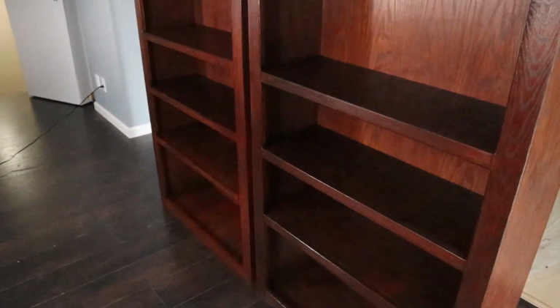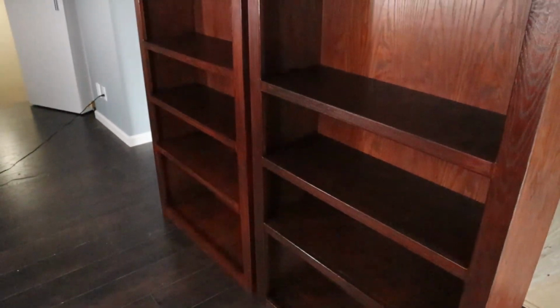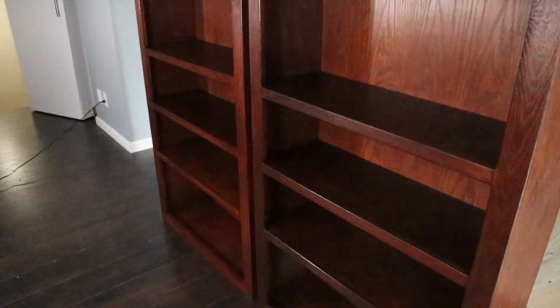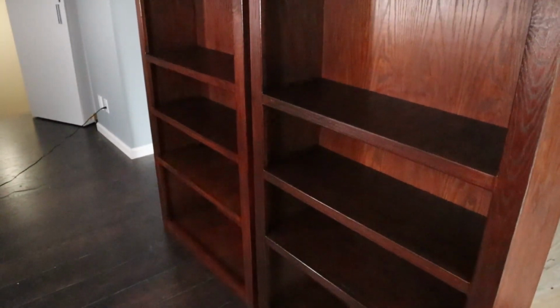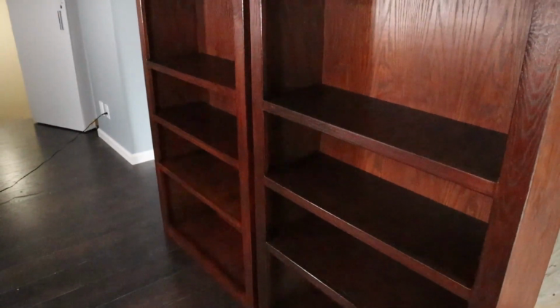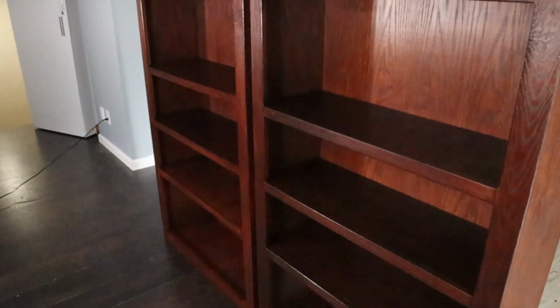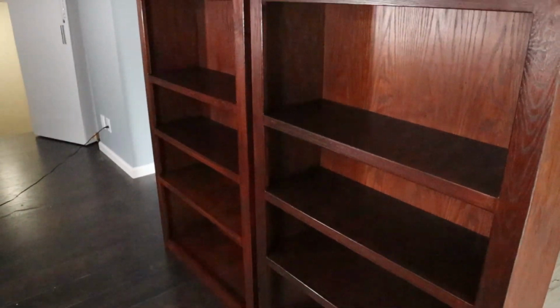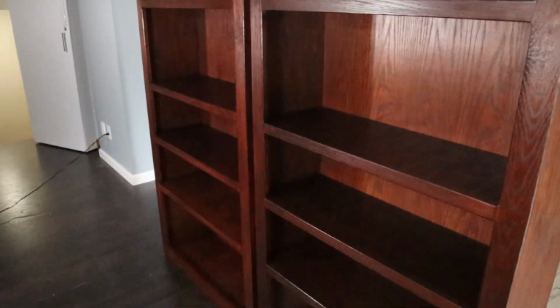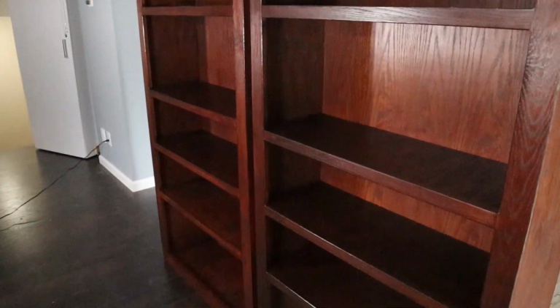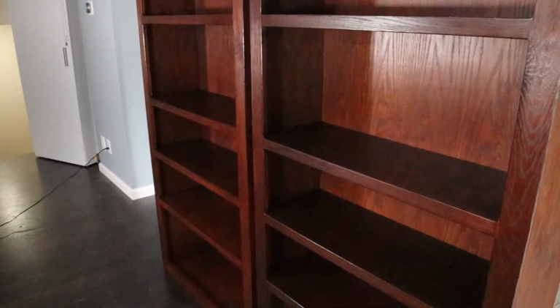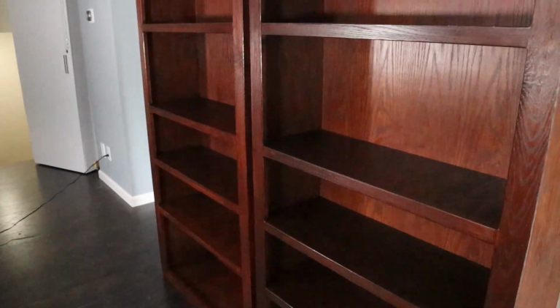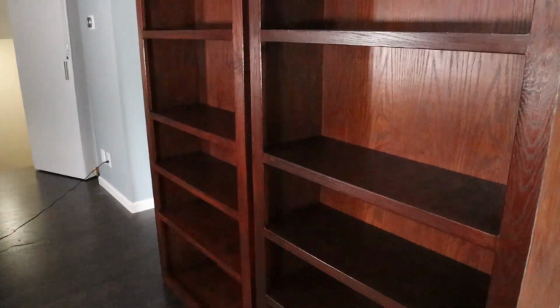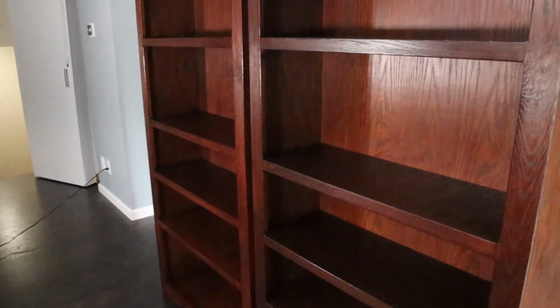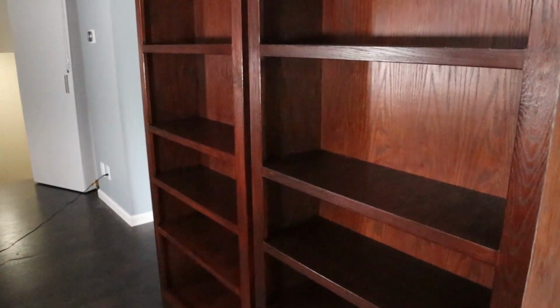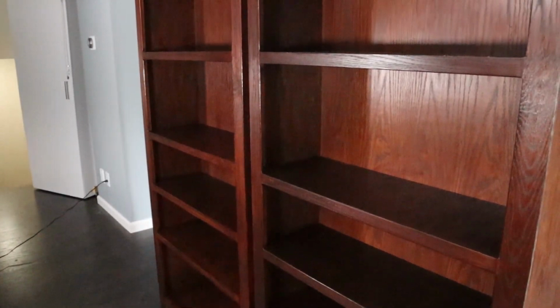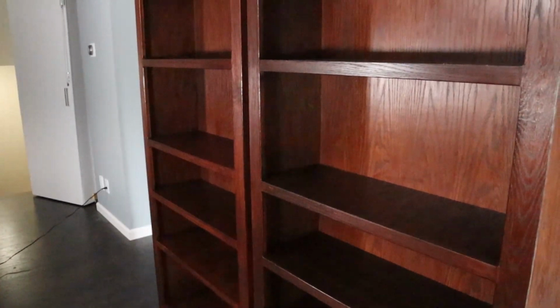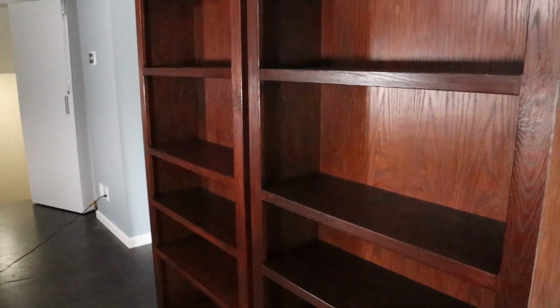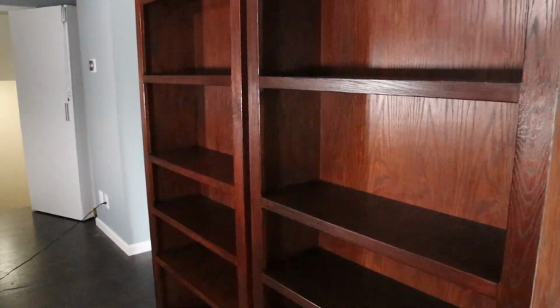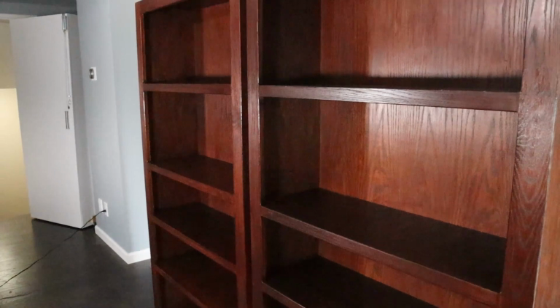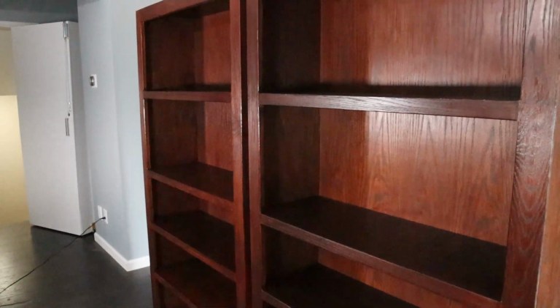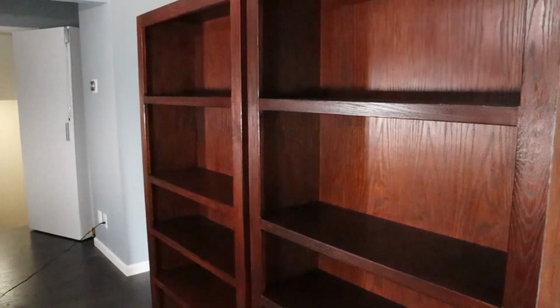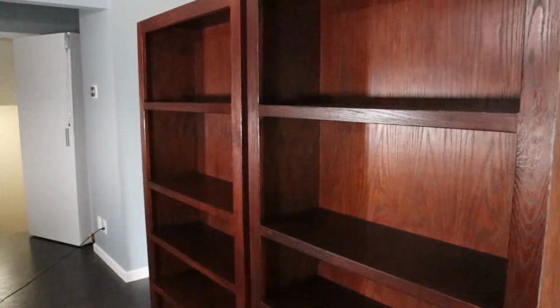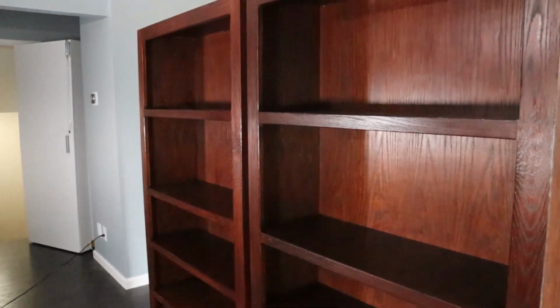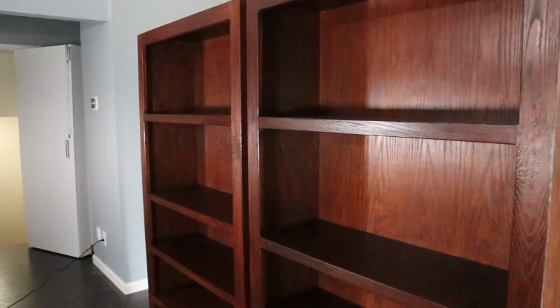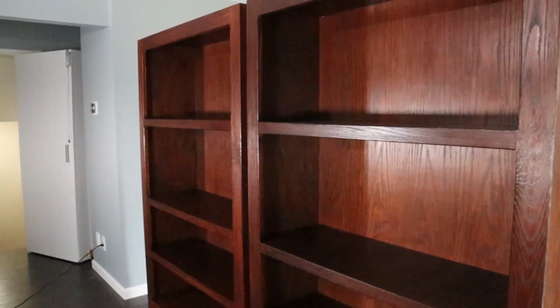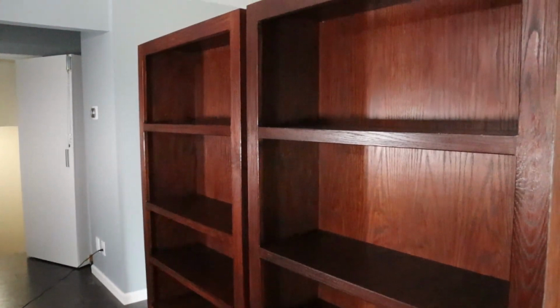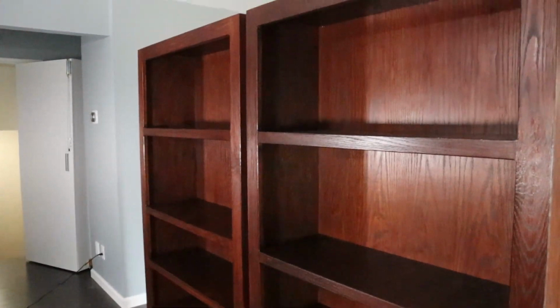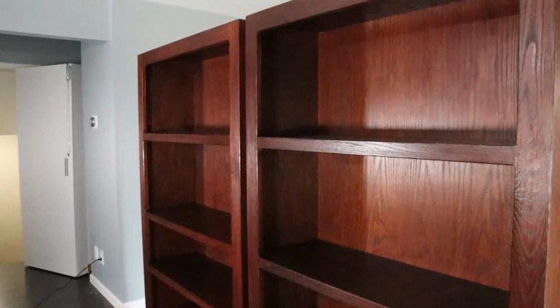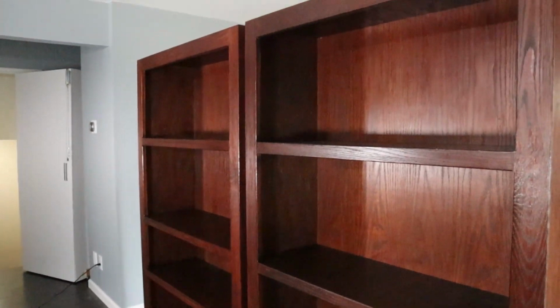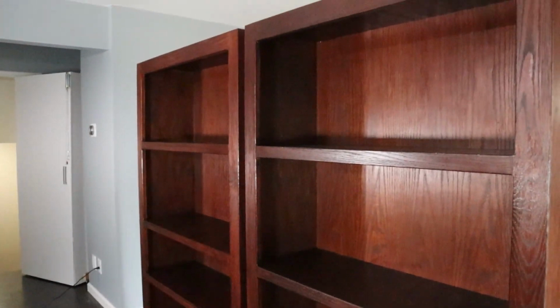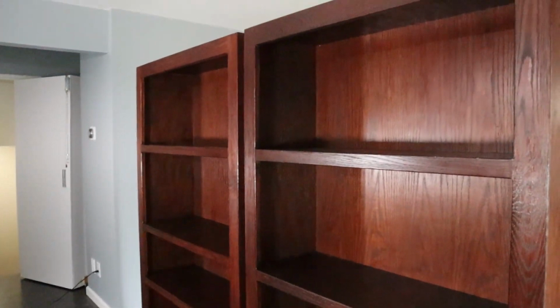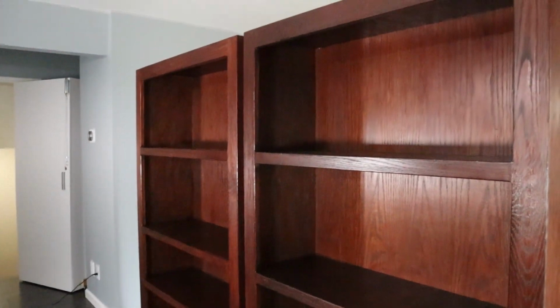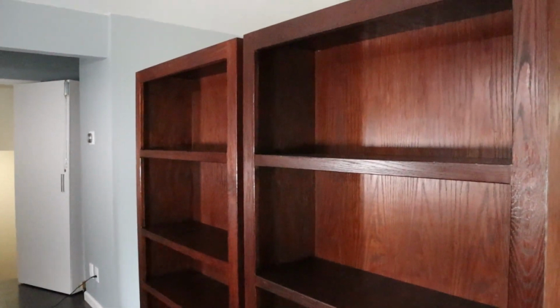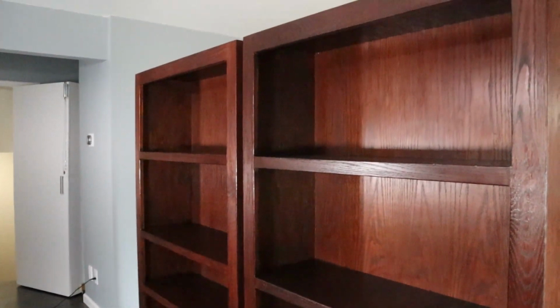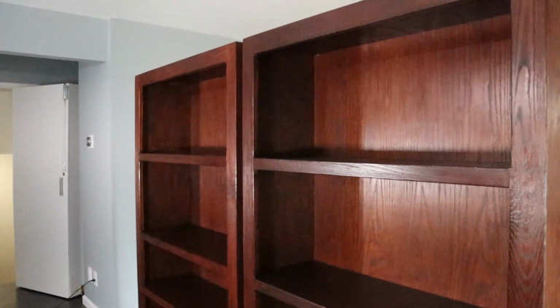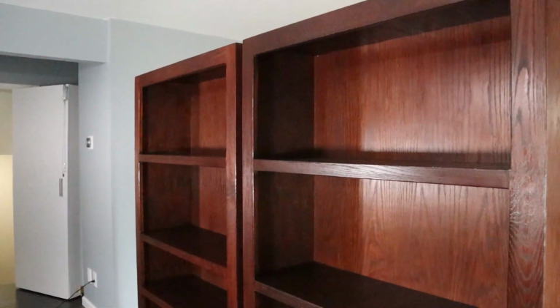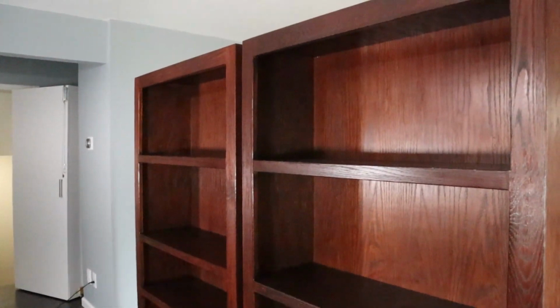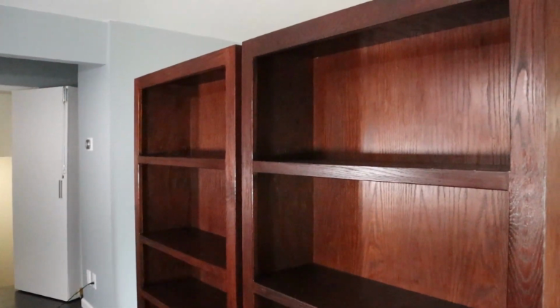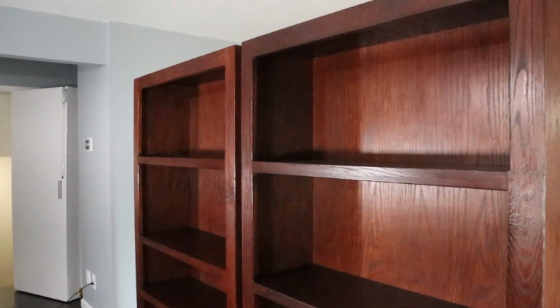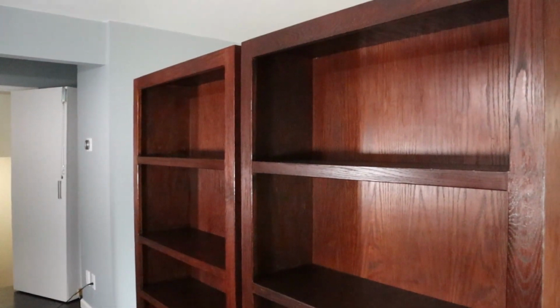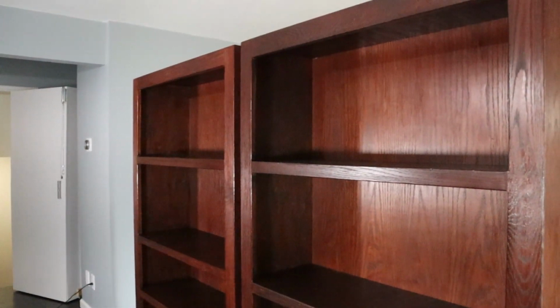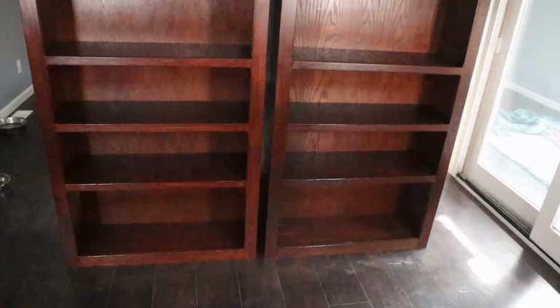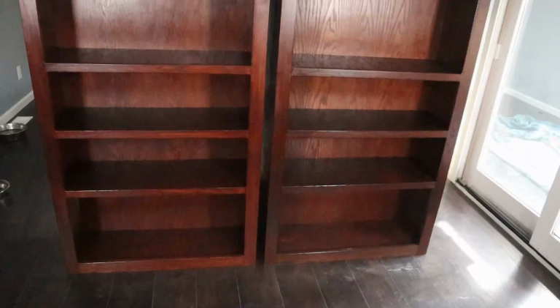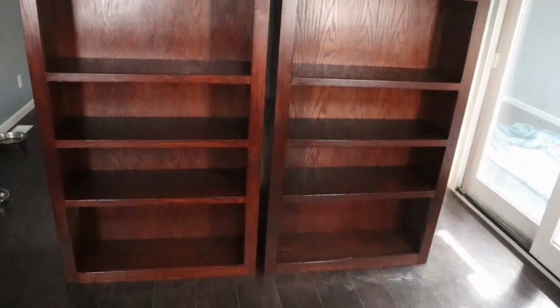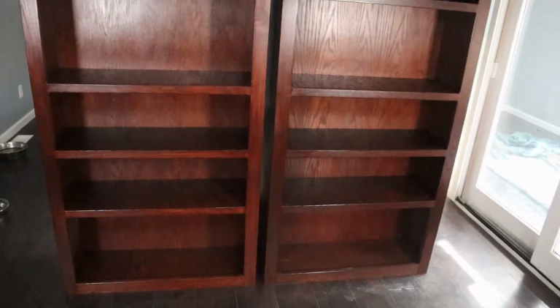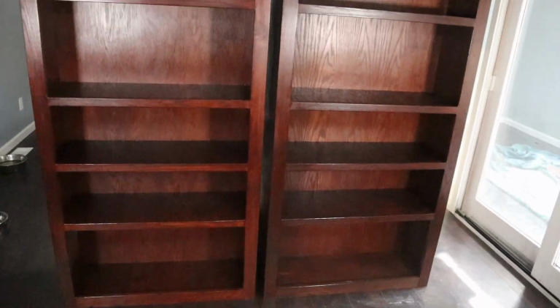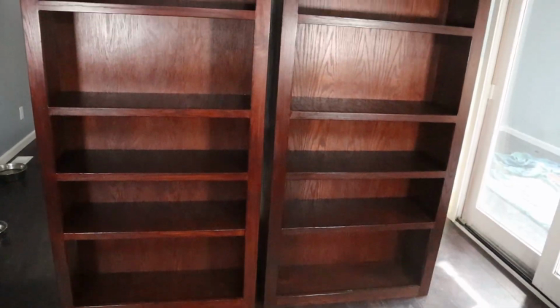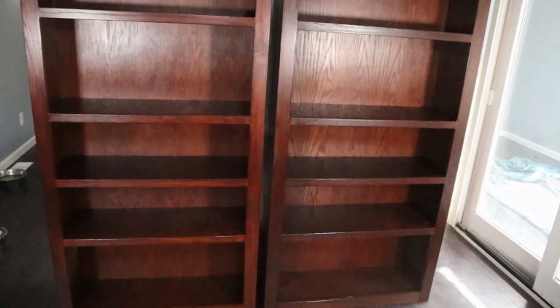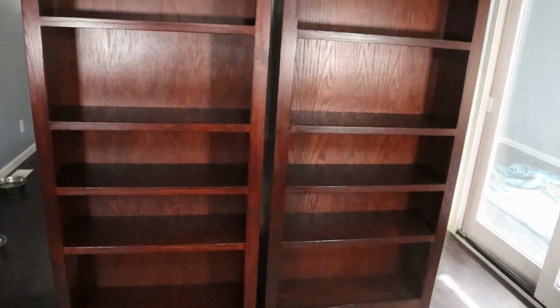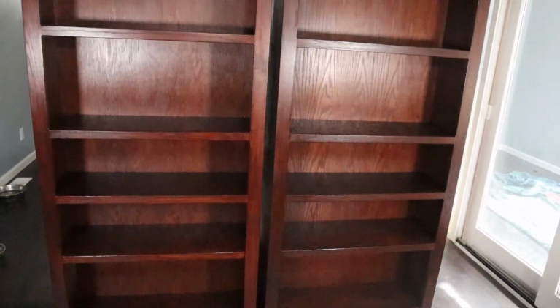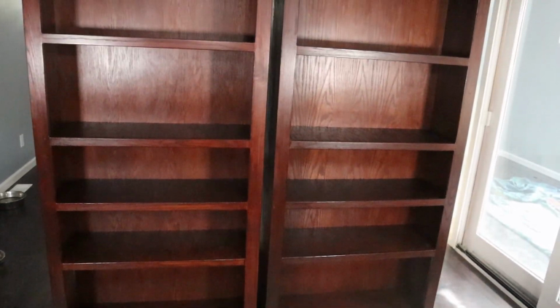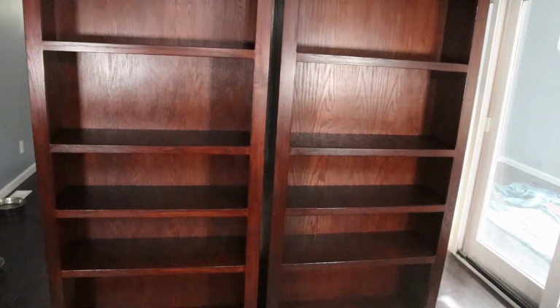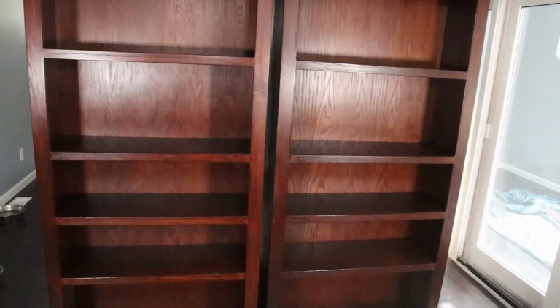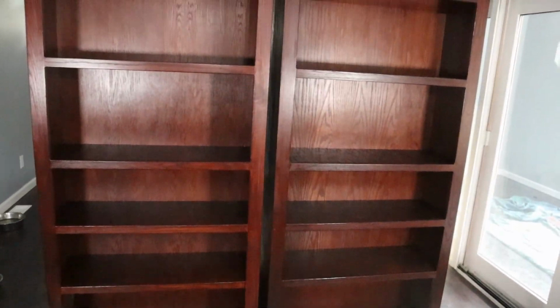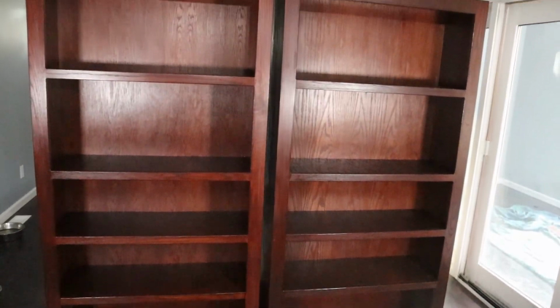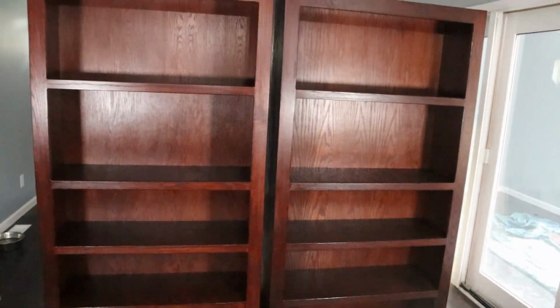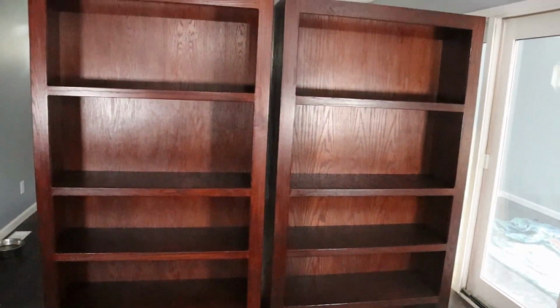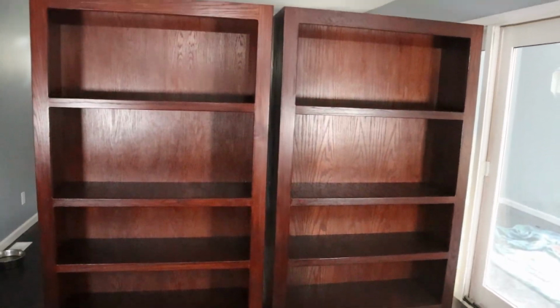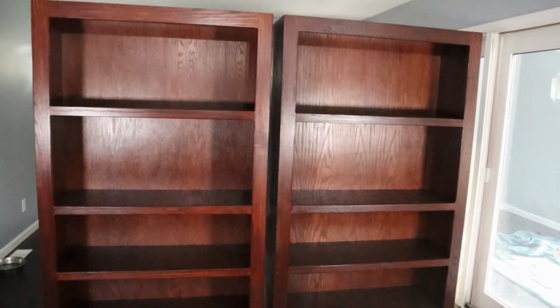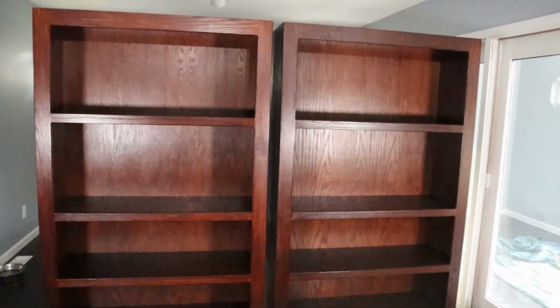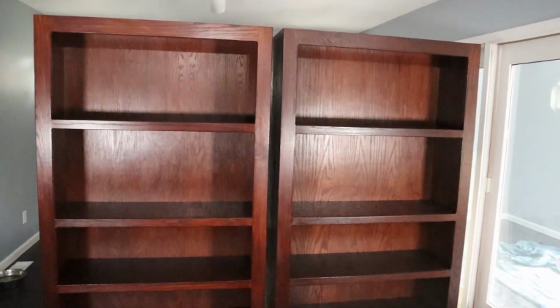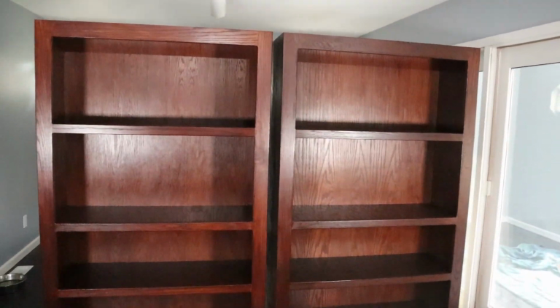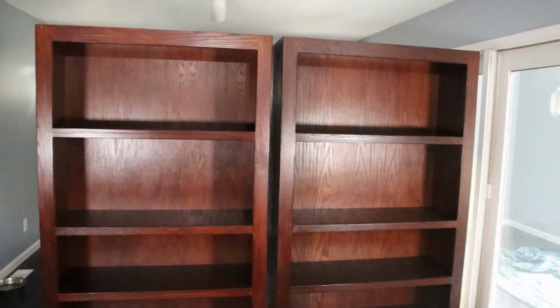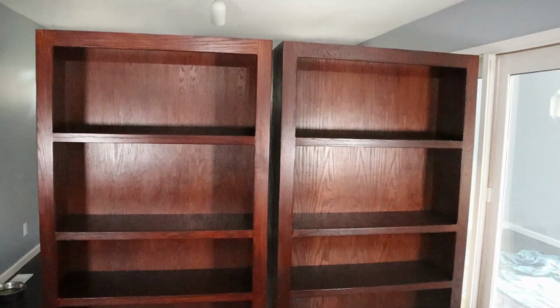Hello everyone and welcome back to another video. Today I'll be showing you how I made these red oak bookshelves, including all the mistakes I made along the way.